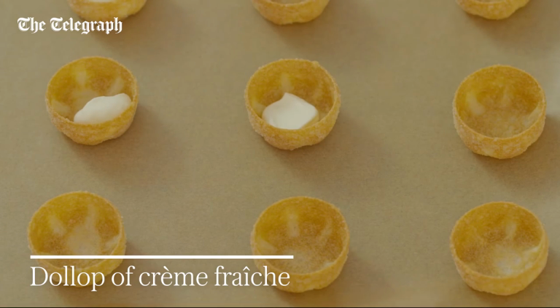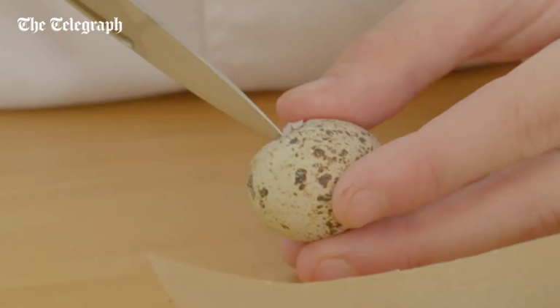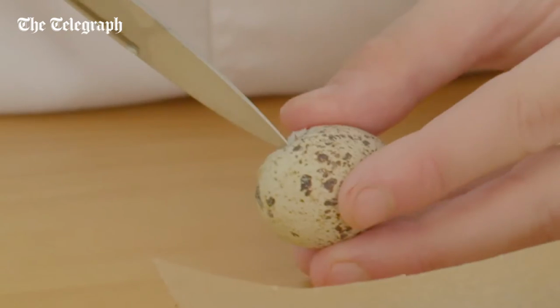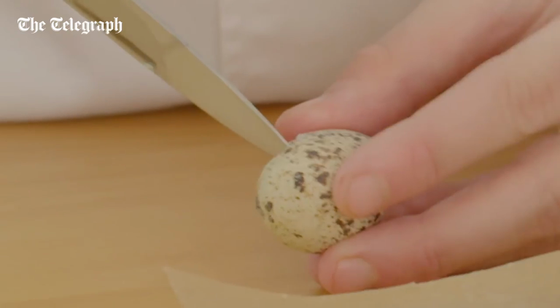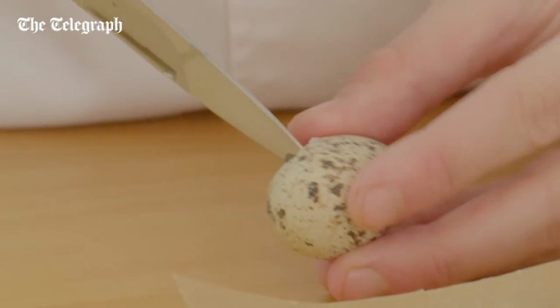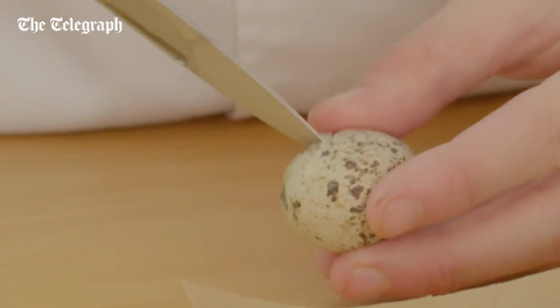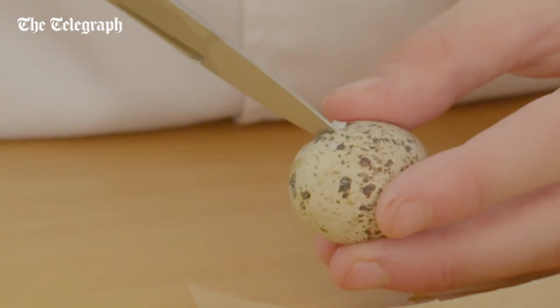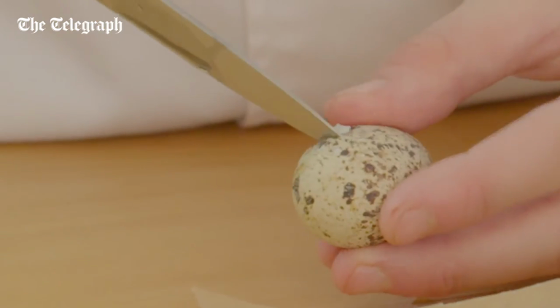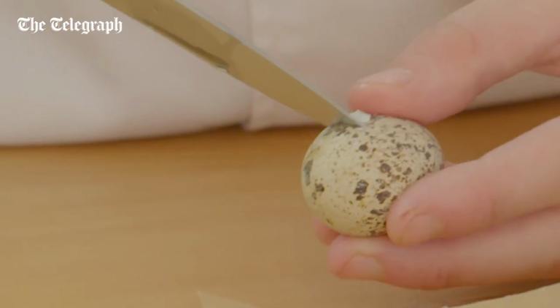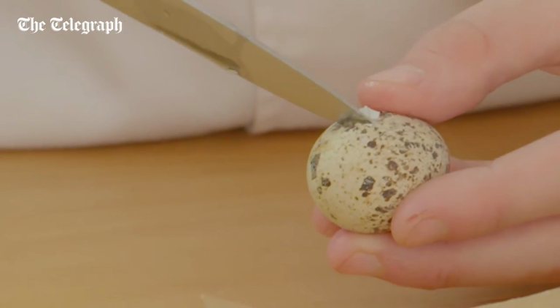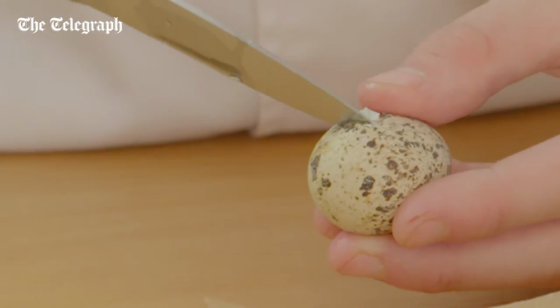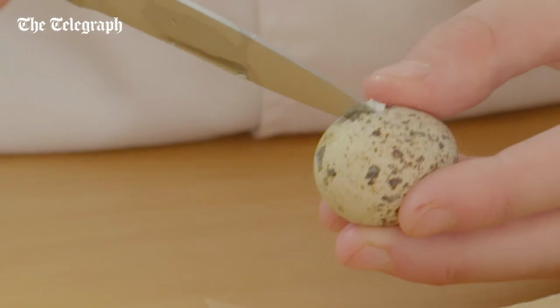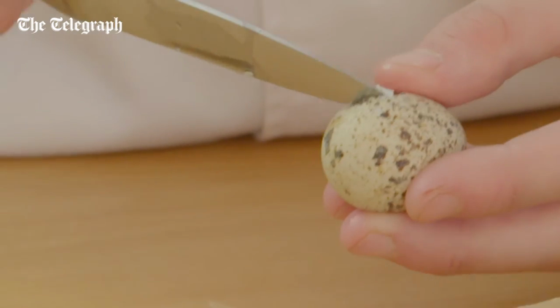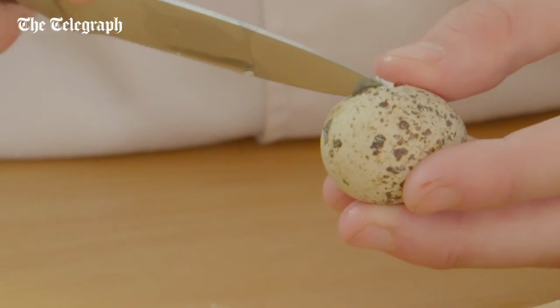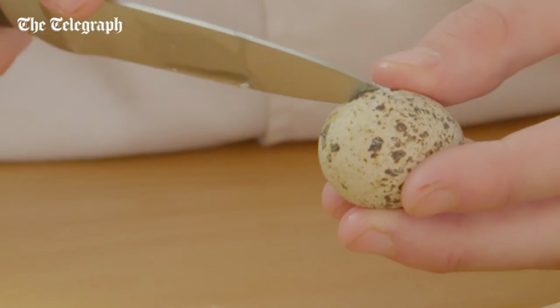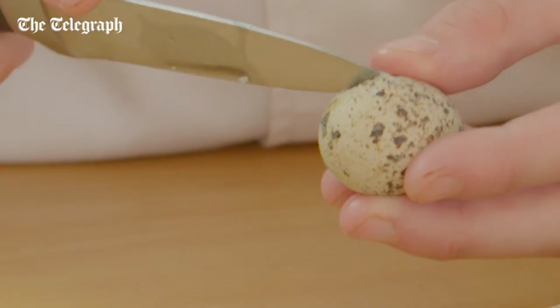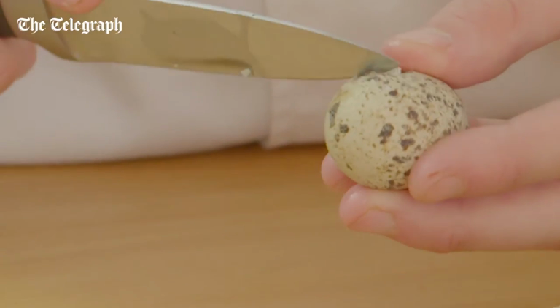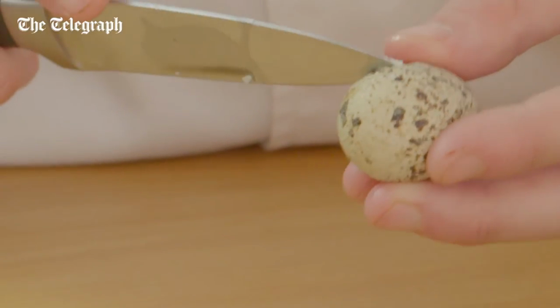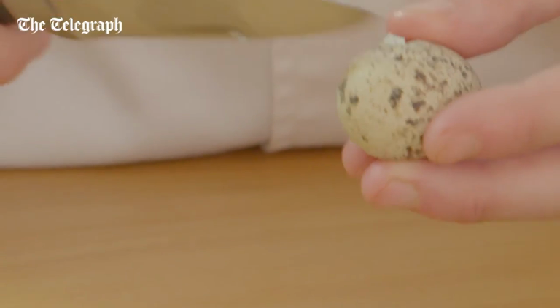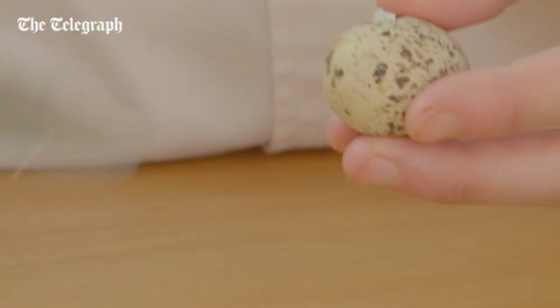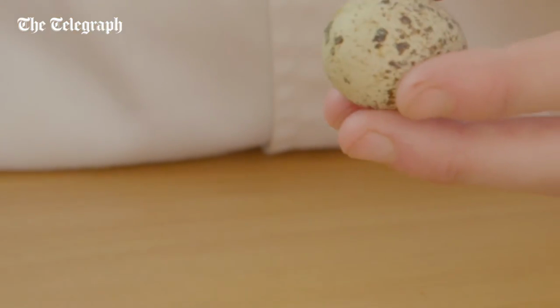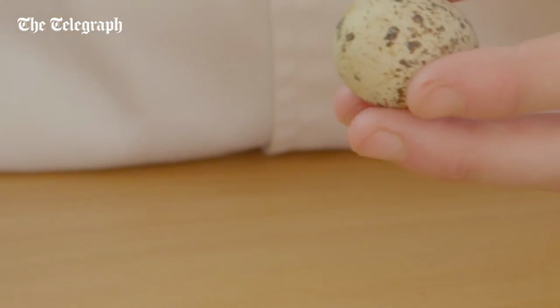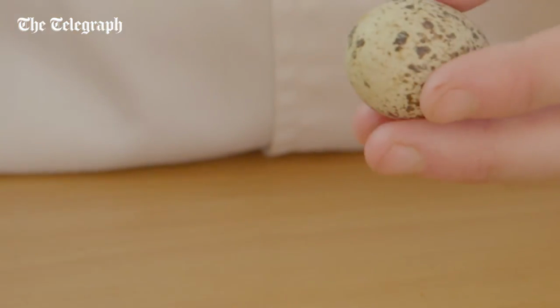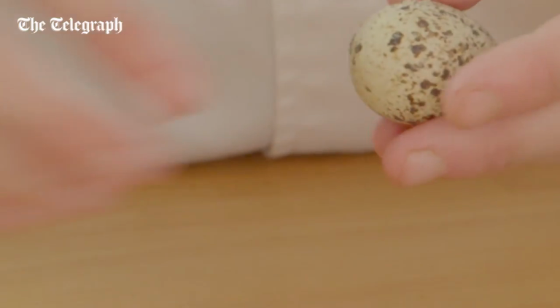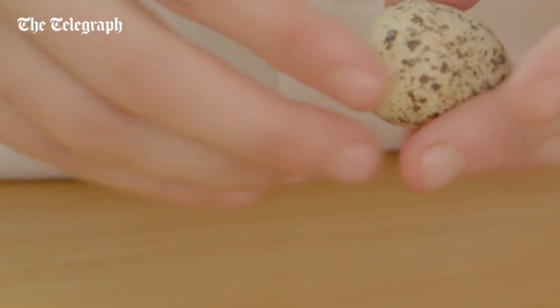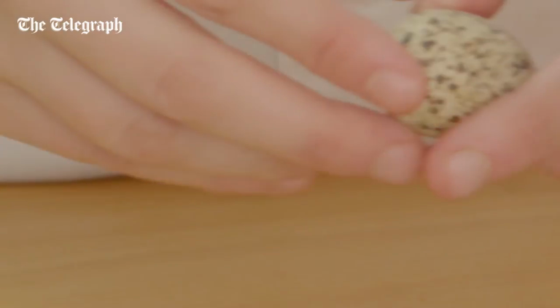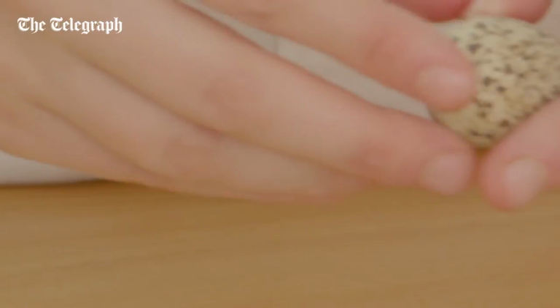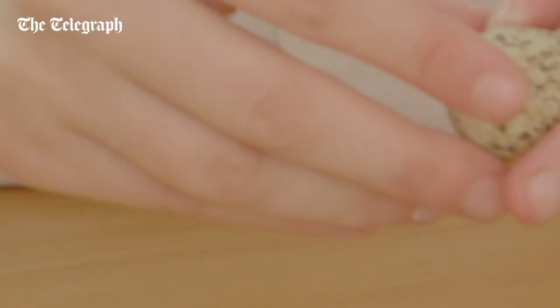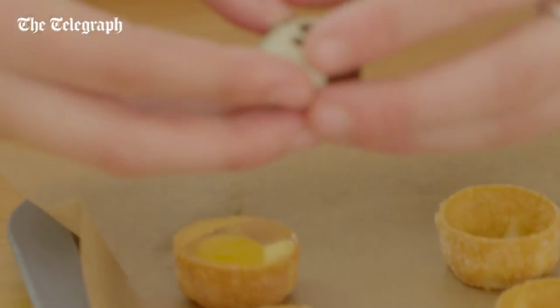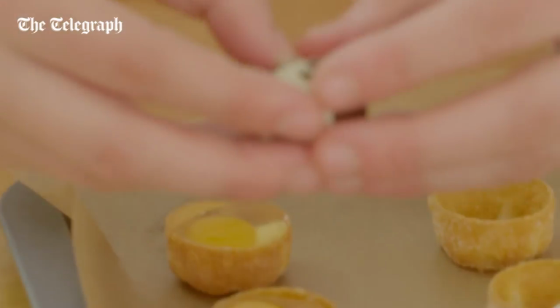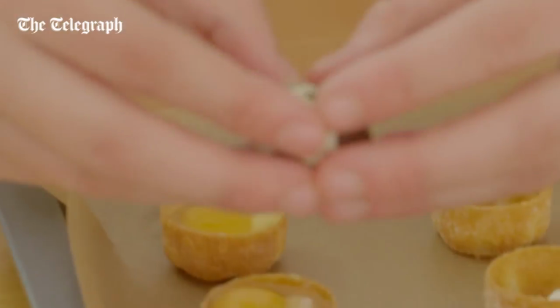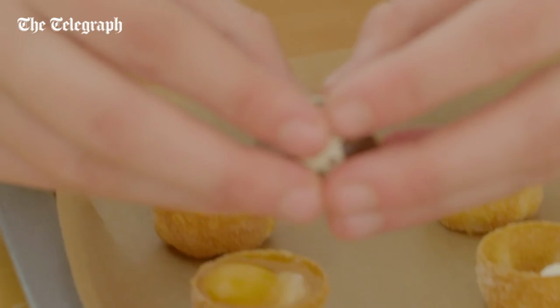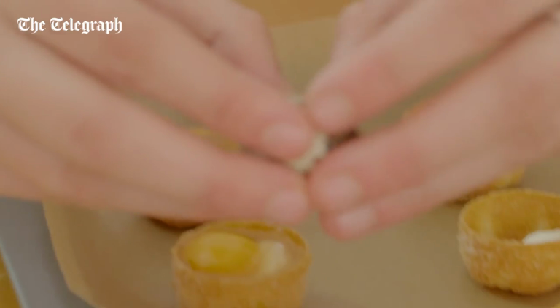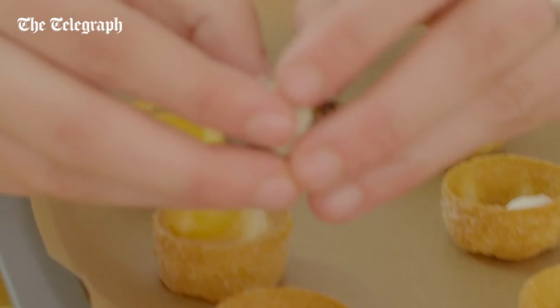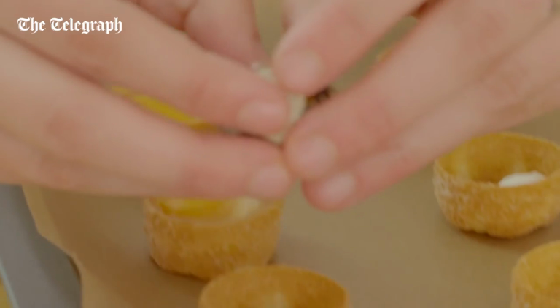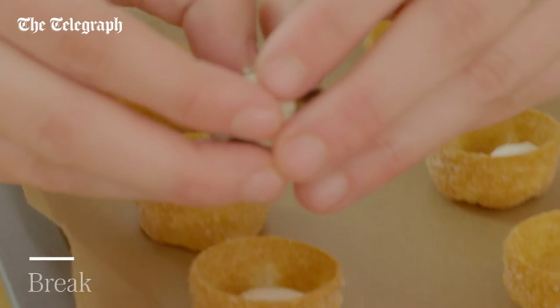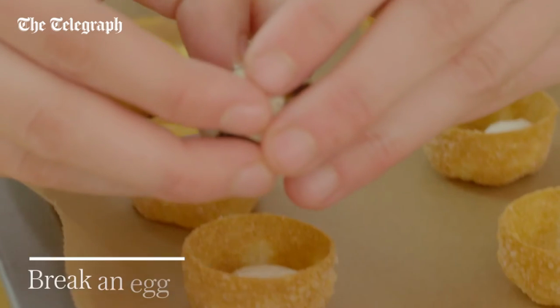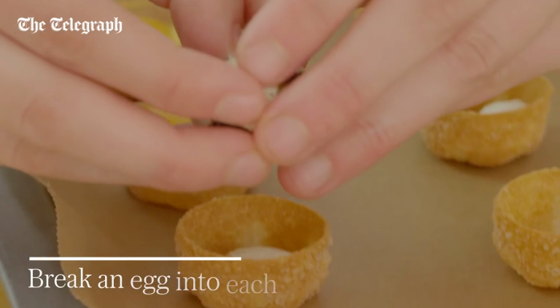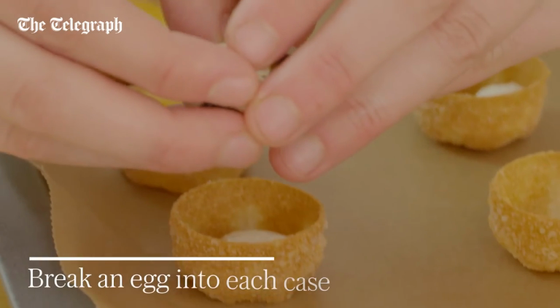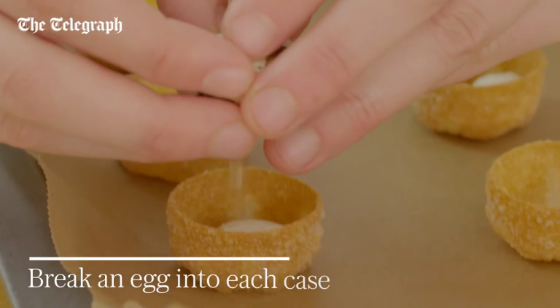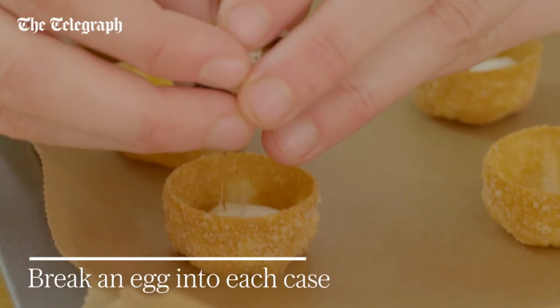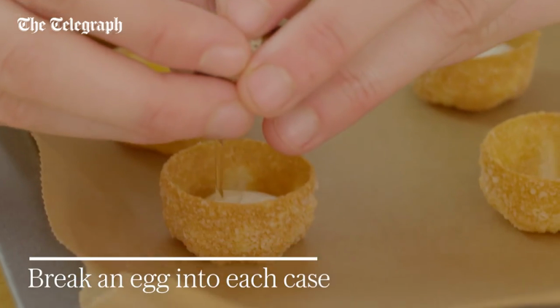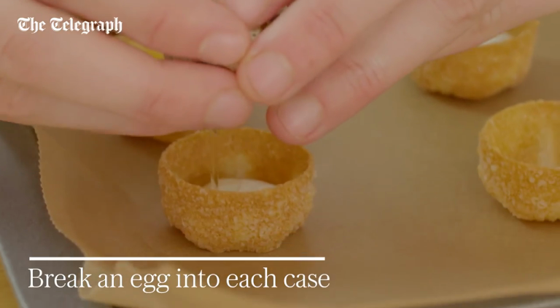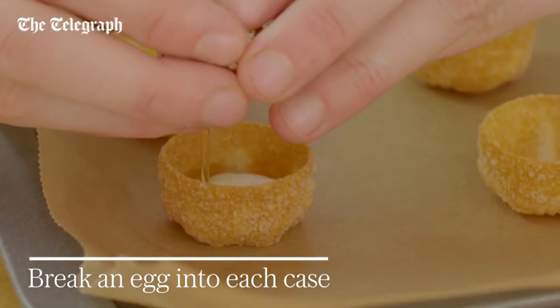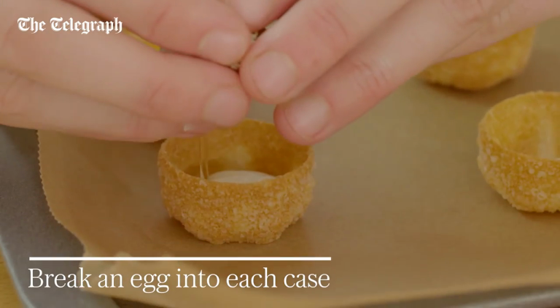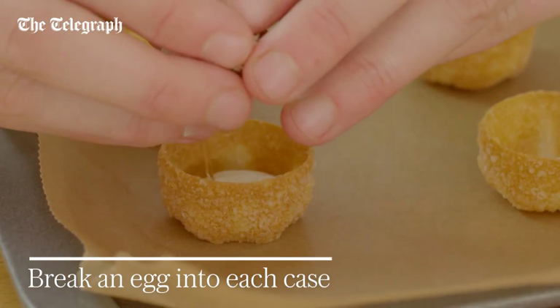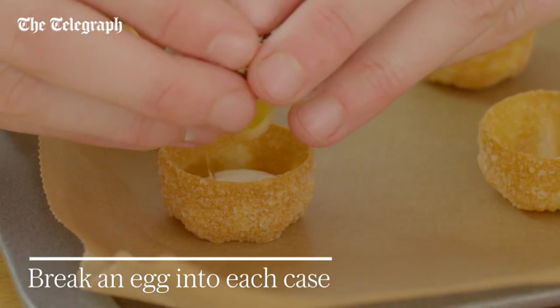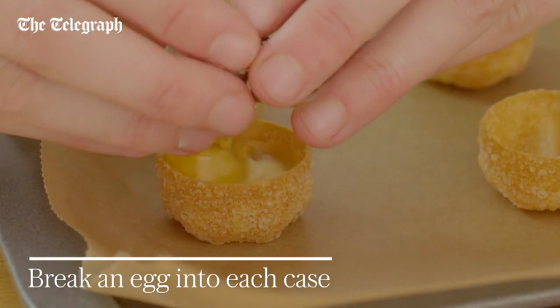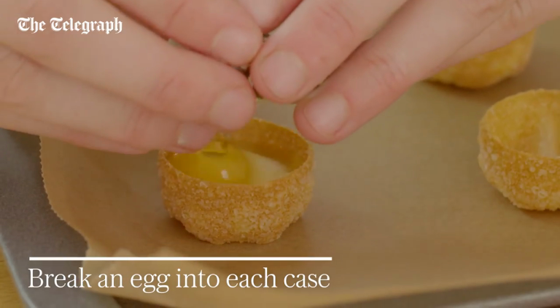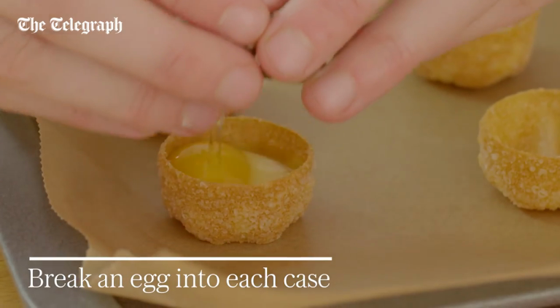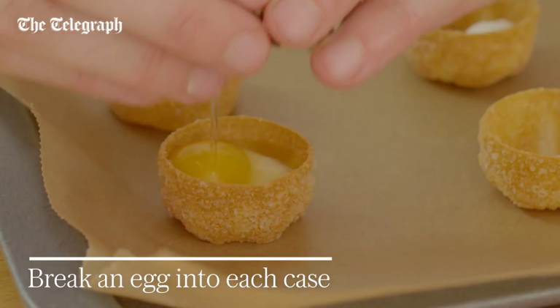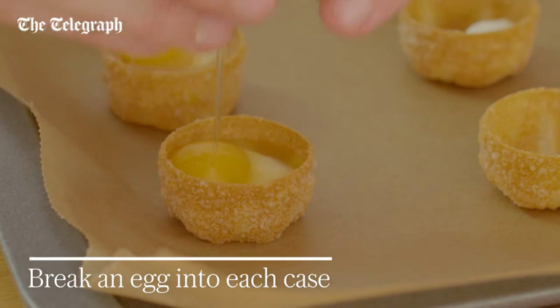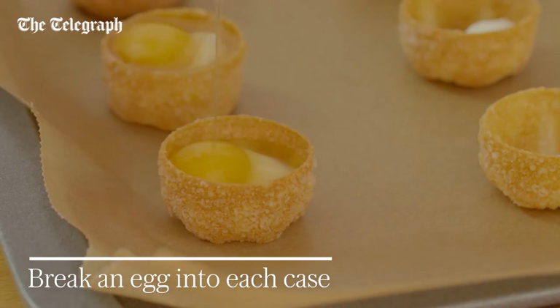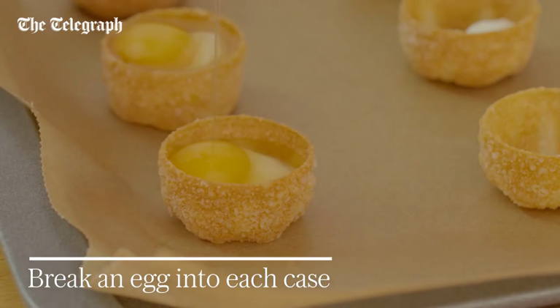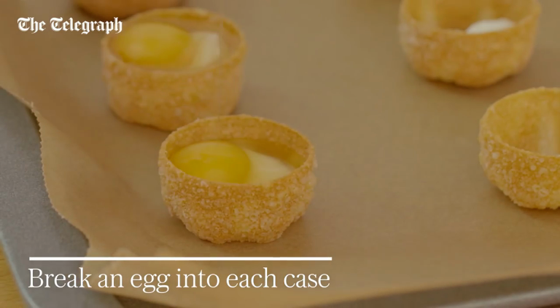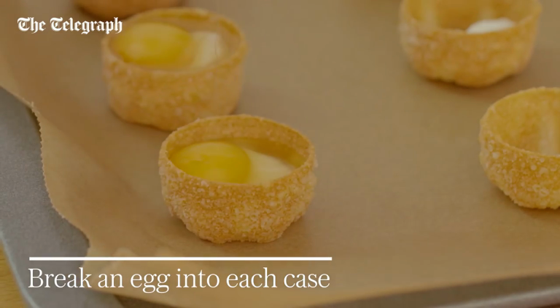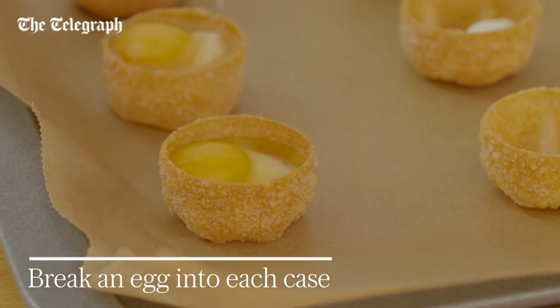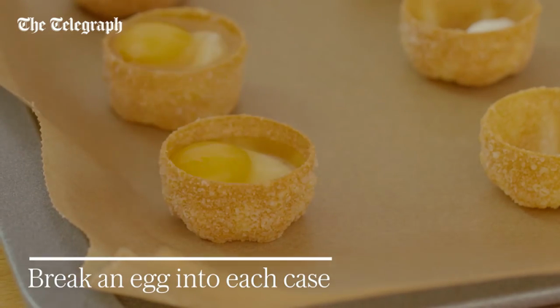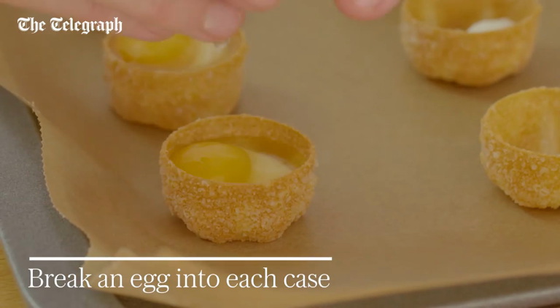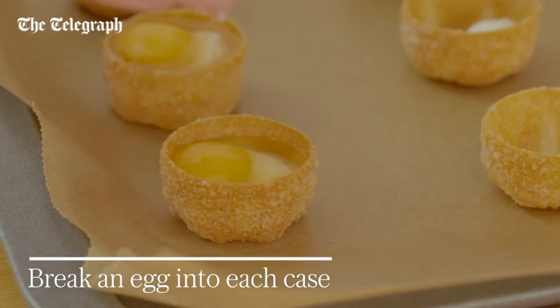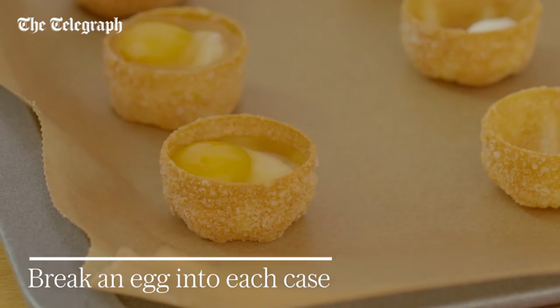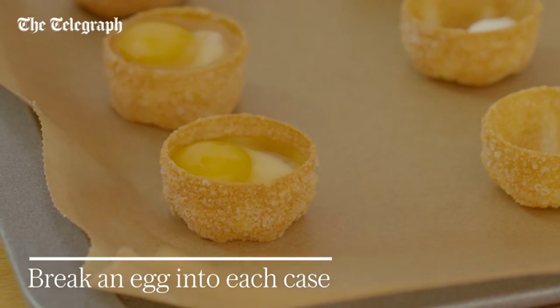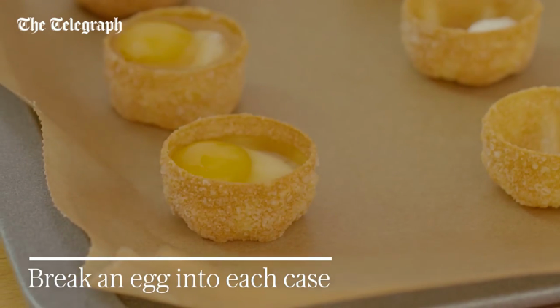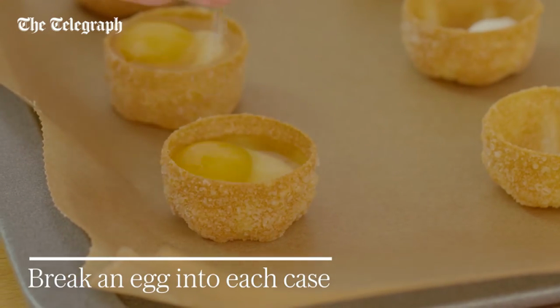Use a very sharp knife to make a slit in the quail's eggs — that's just to help you break each one into the case.